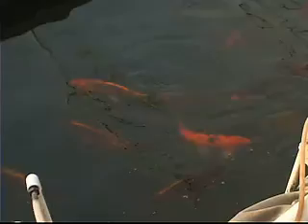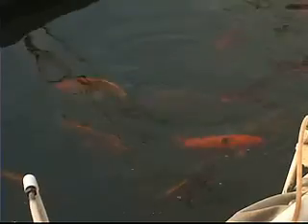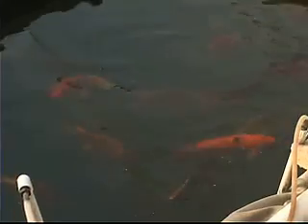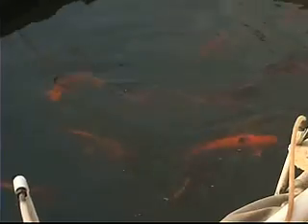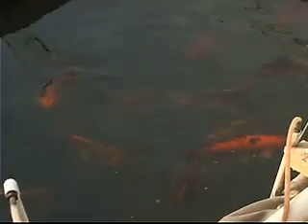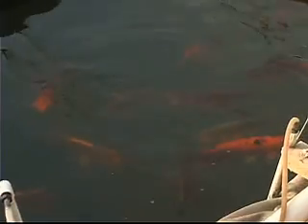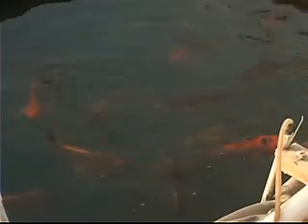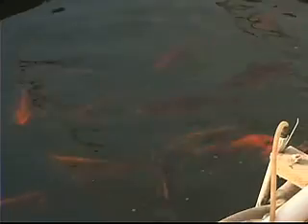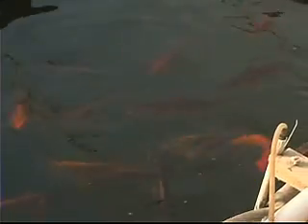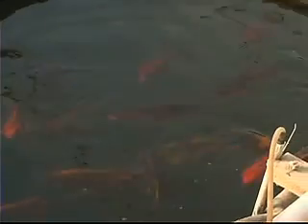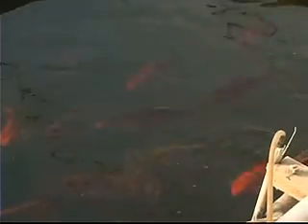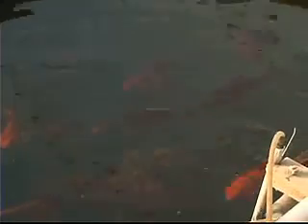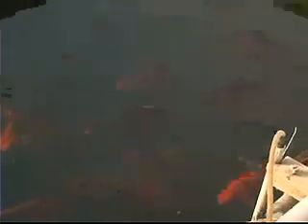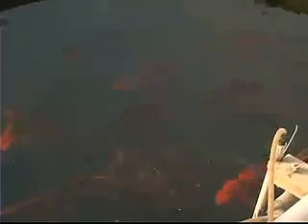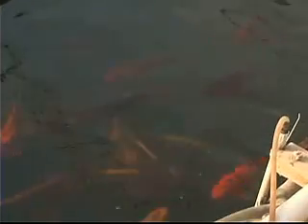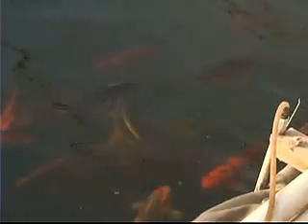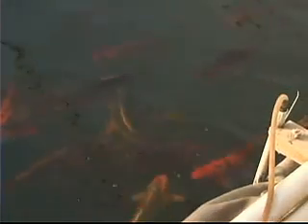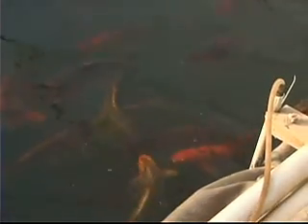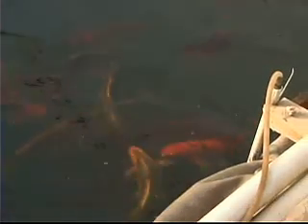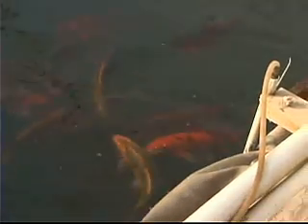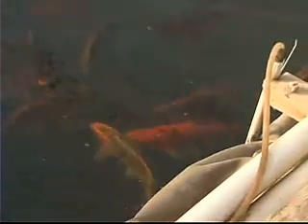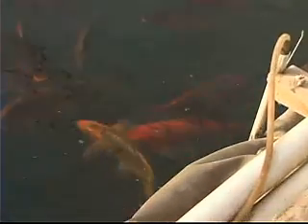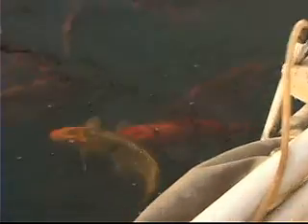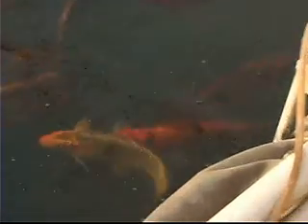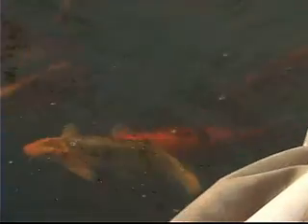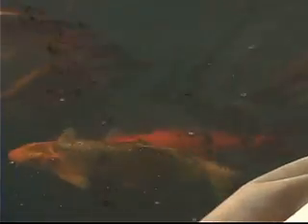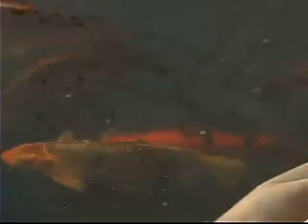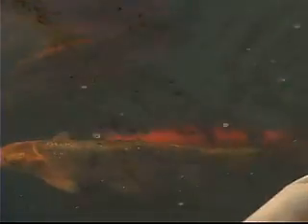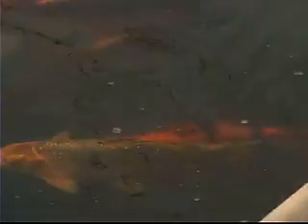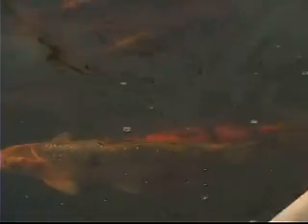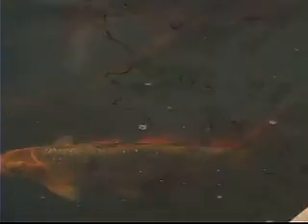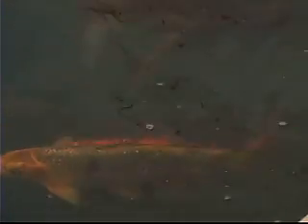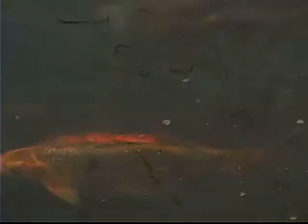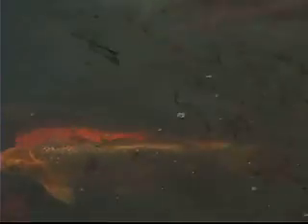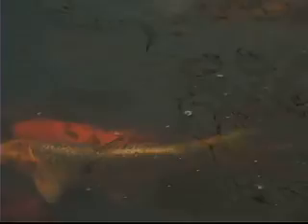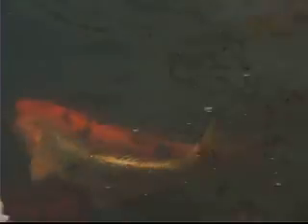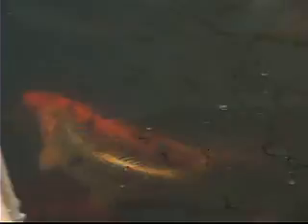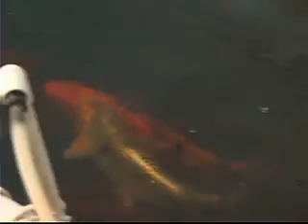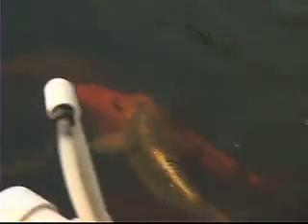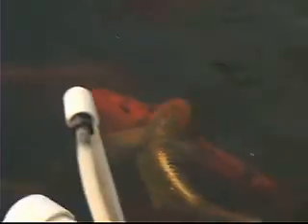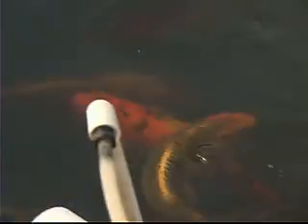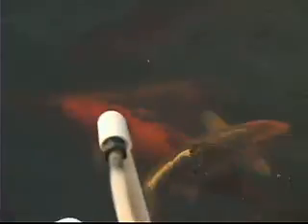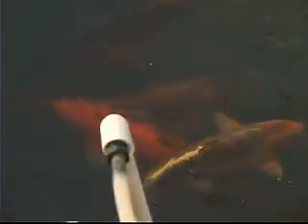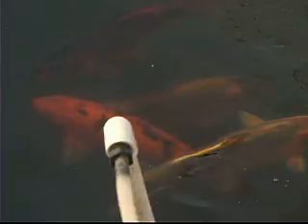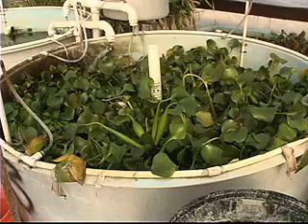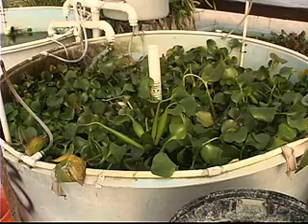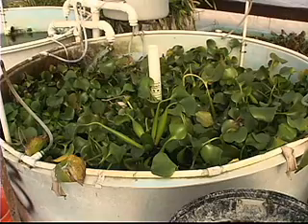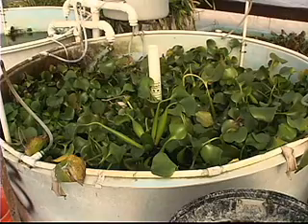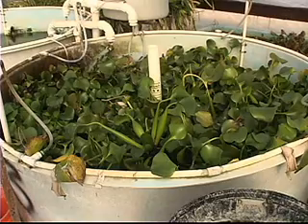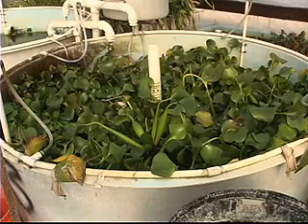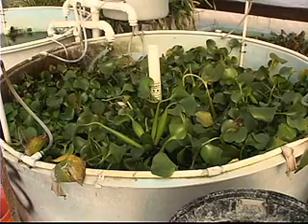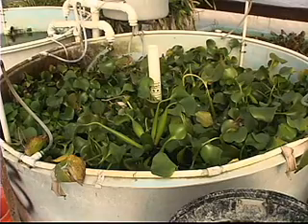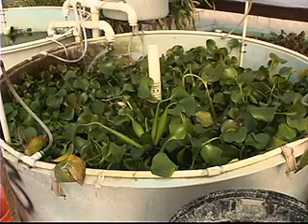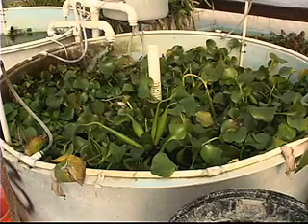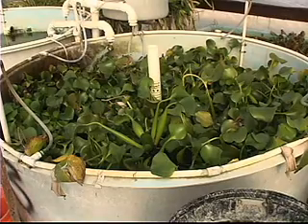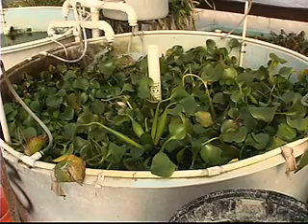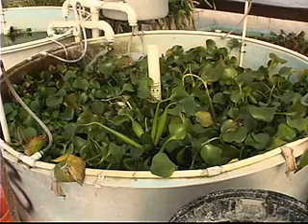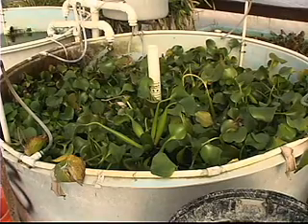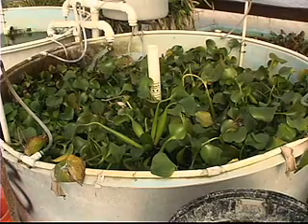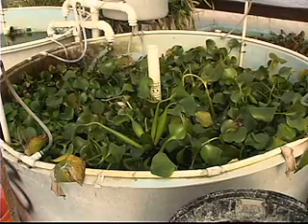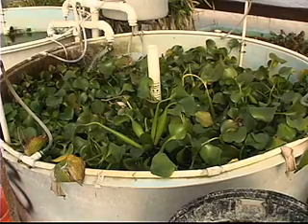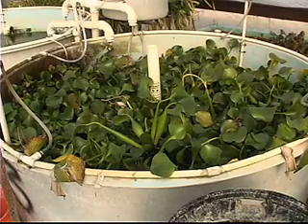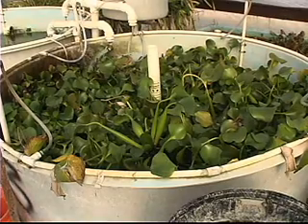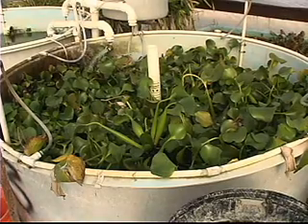Meanwhile, the water is now clean enough to sustain and grow fish and other aquatic life that can be used as an extra revenue source.